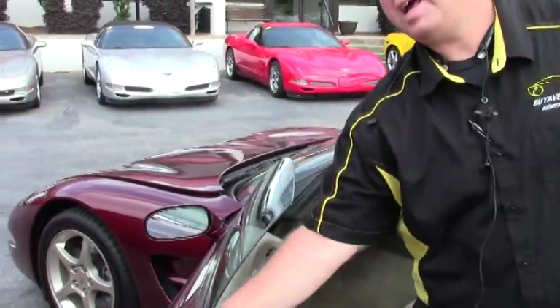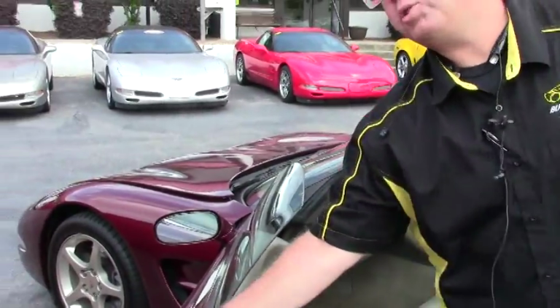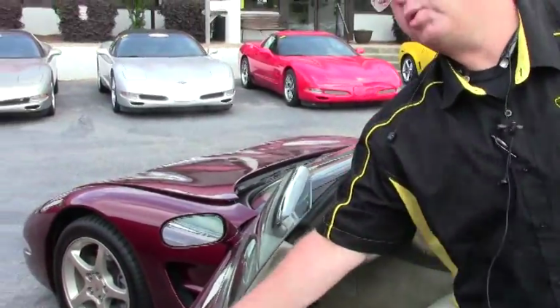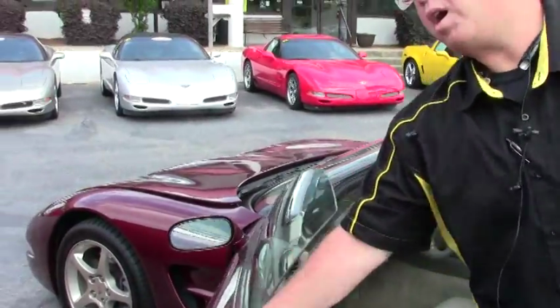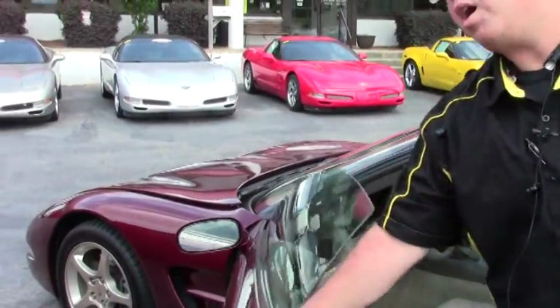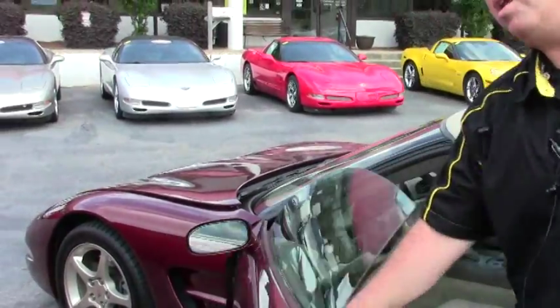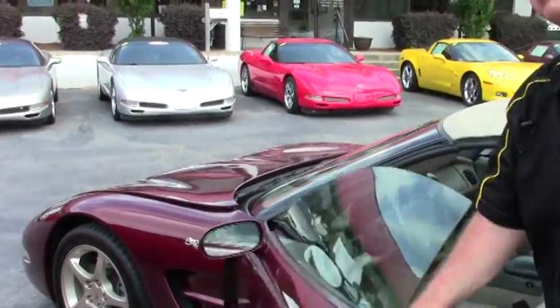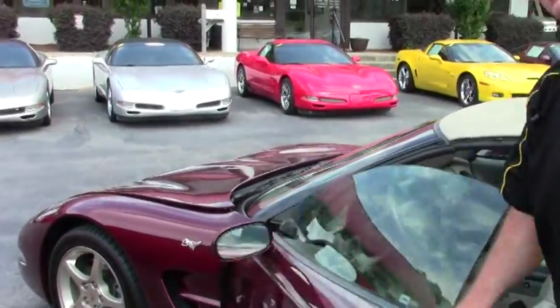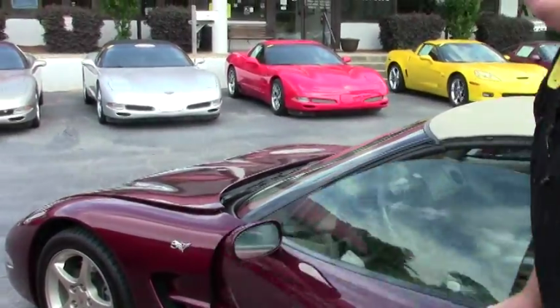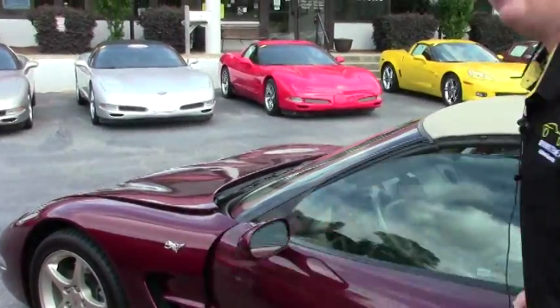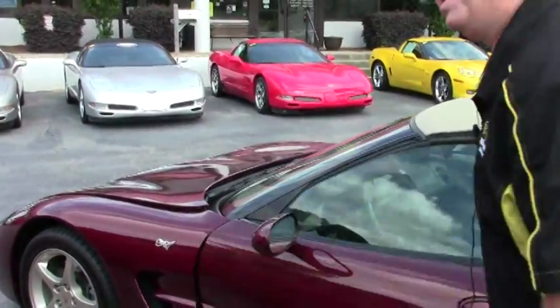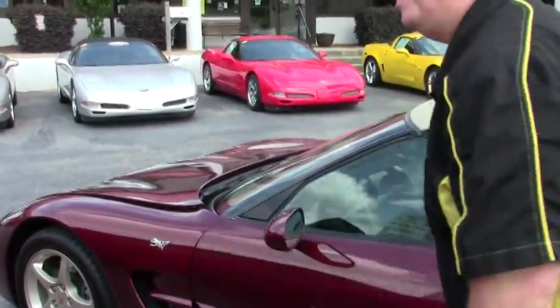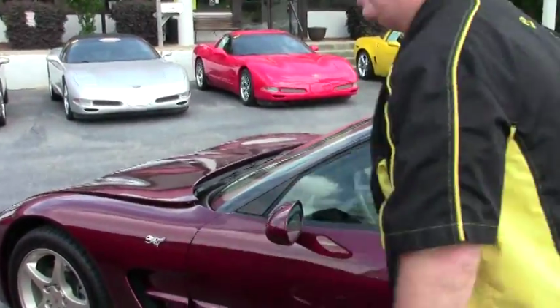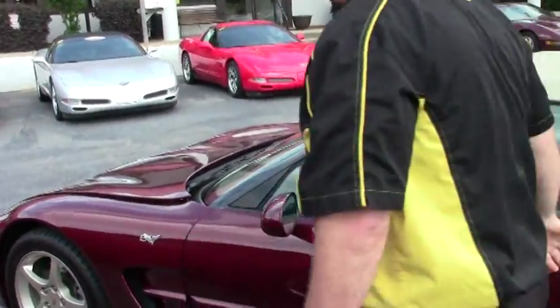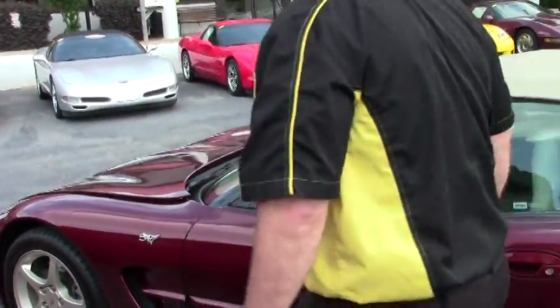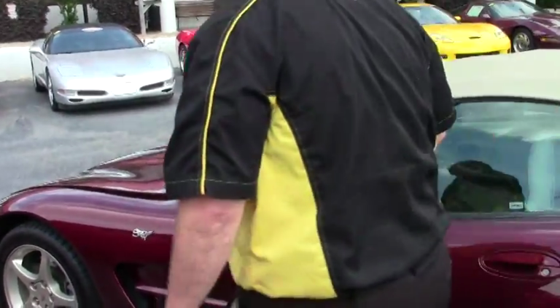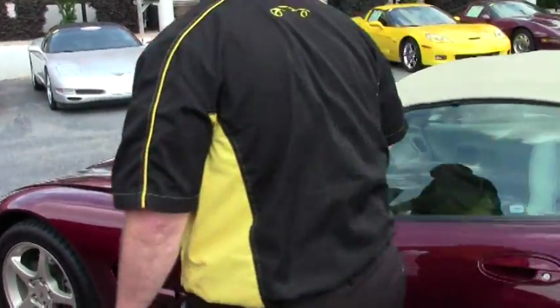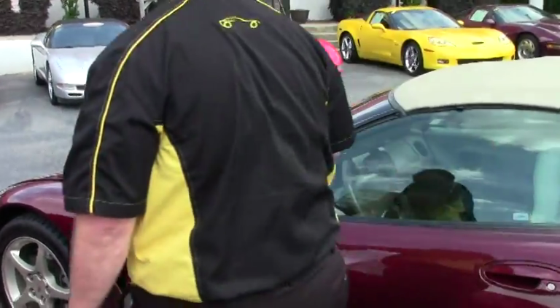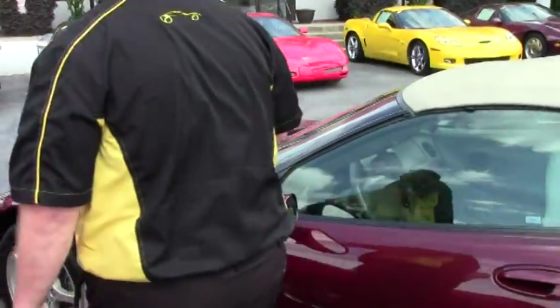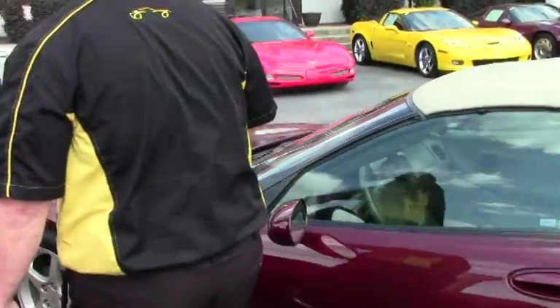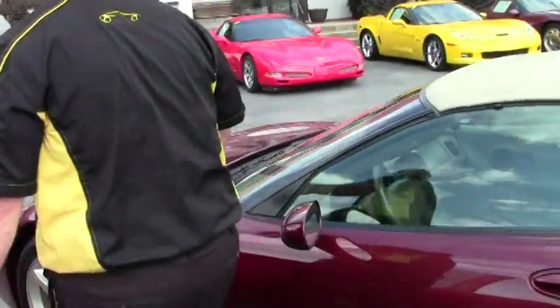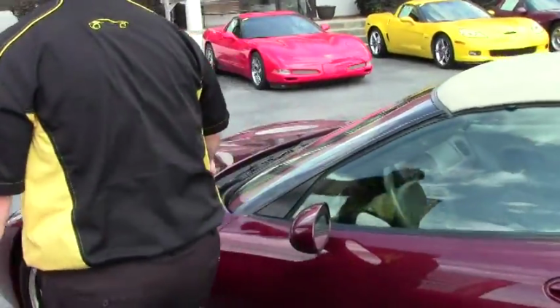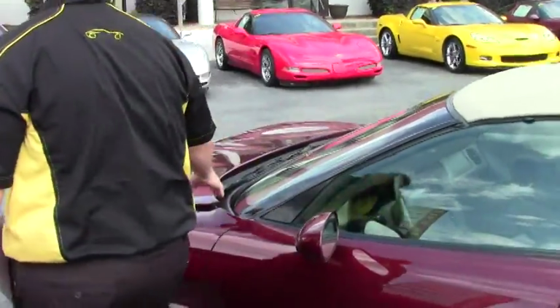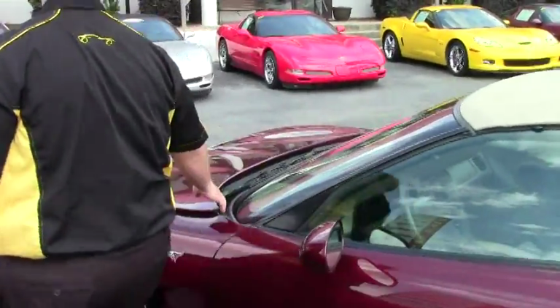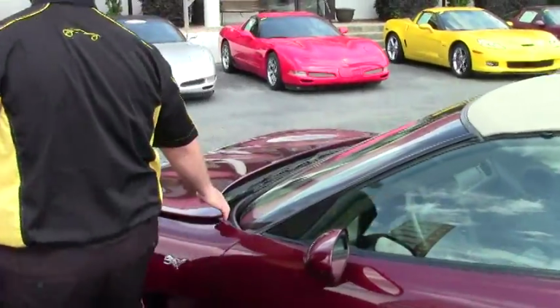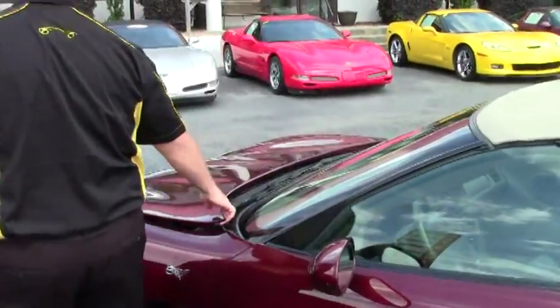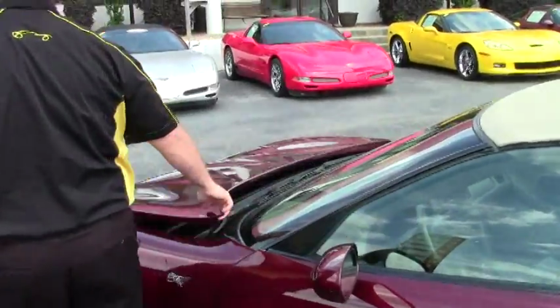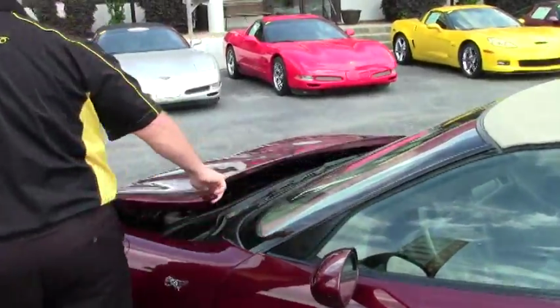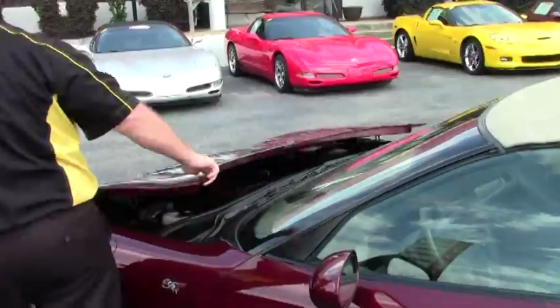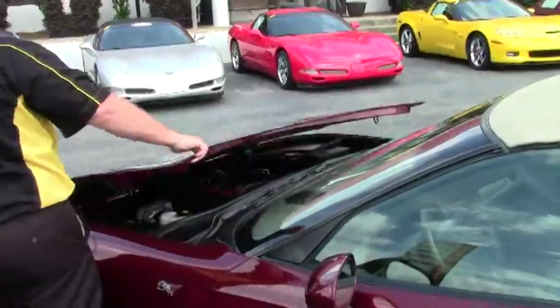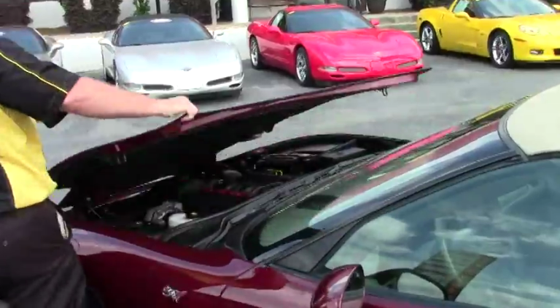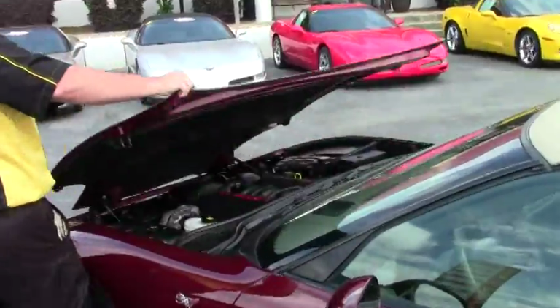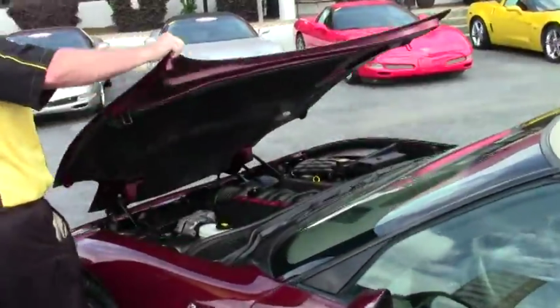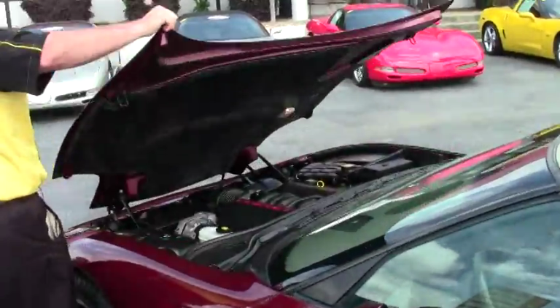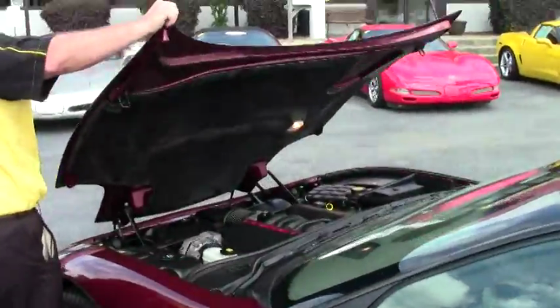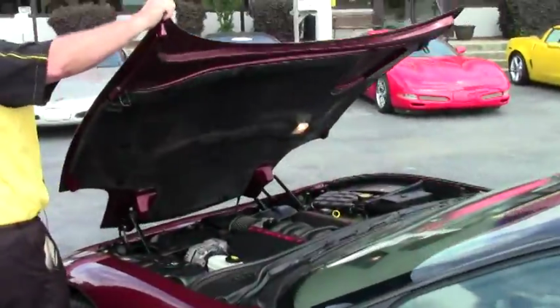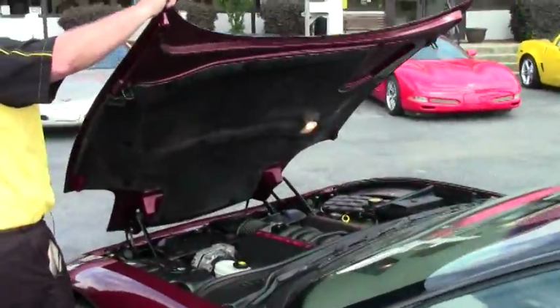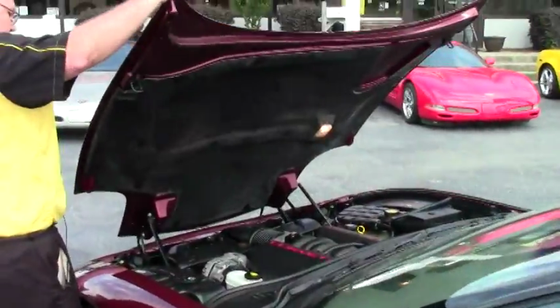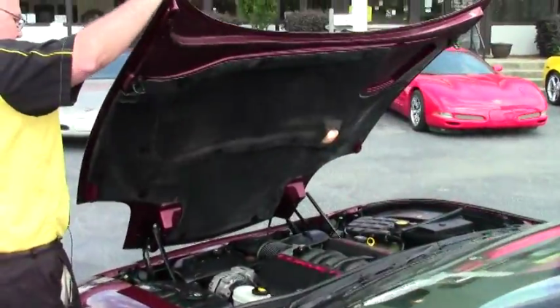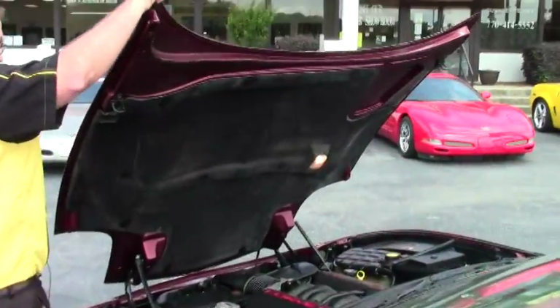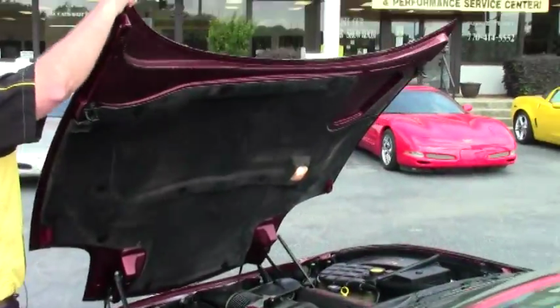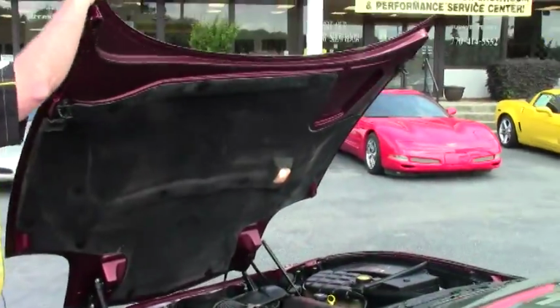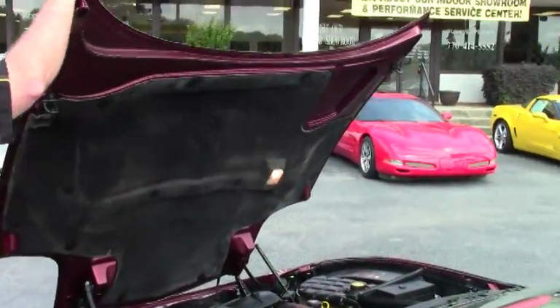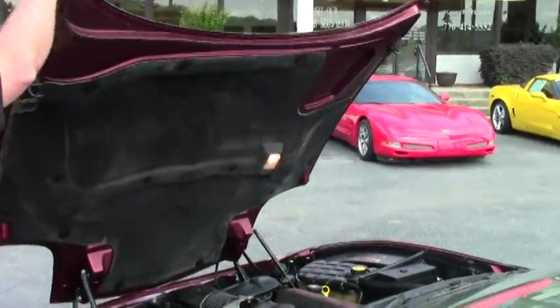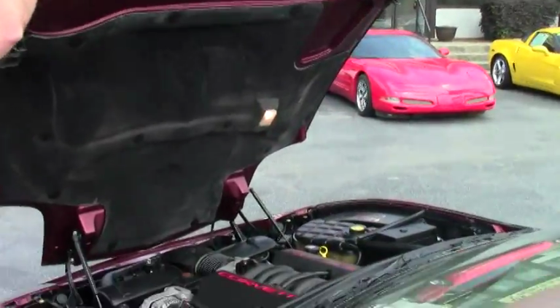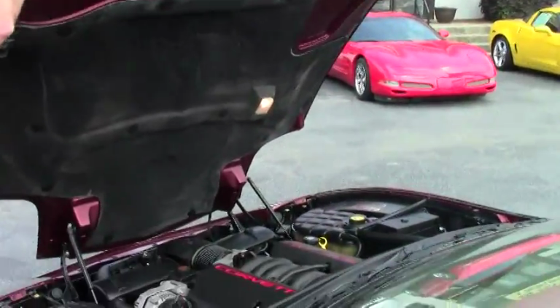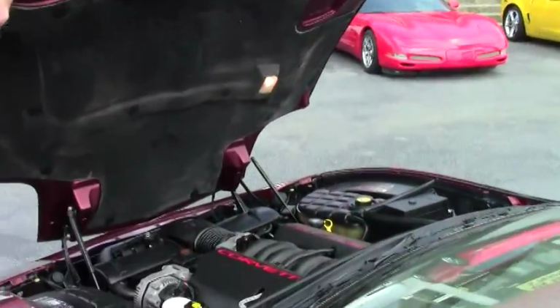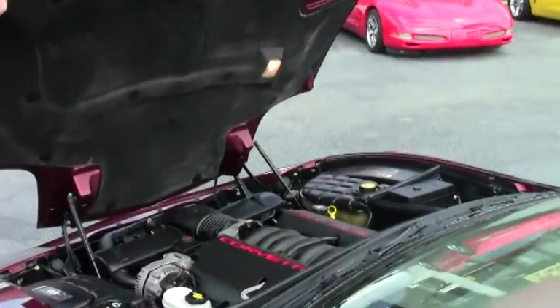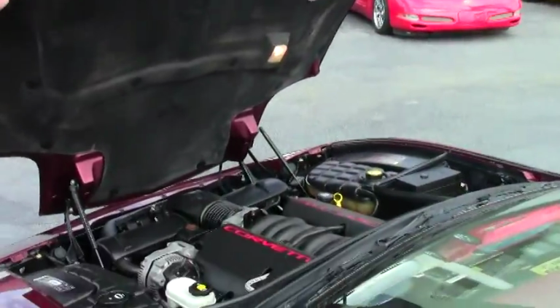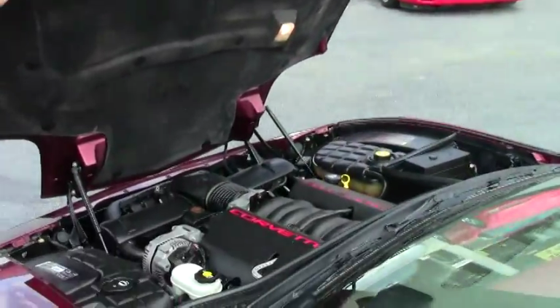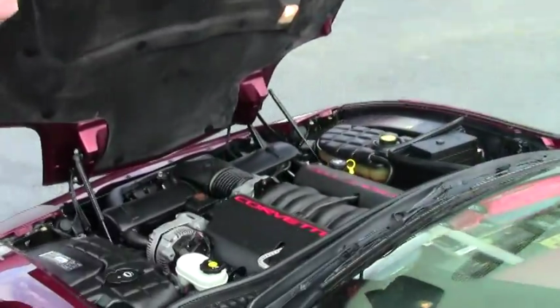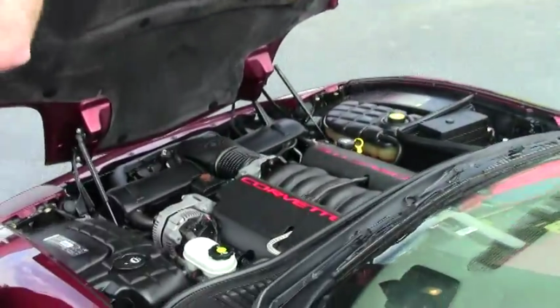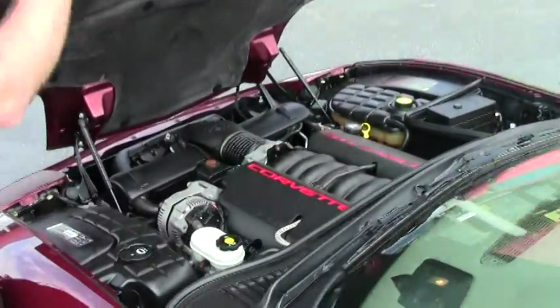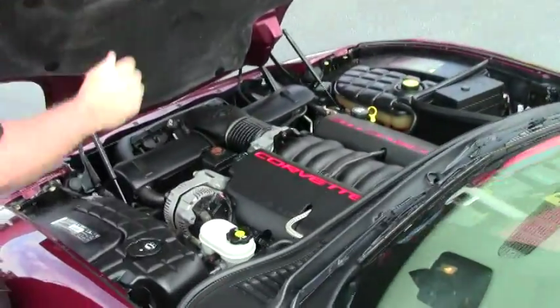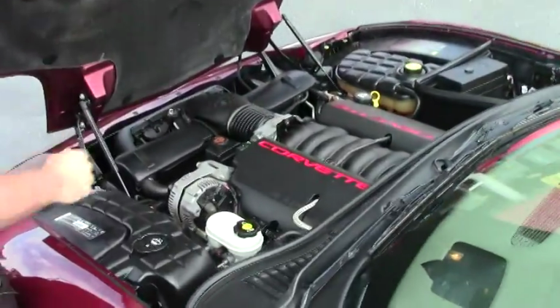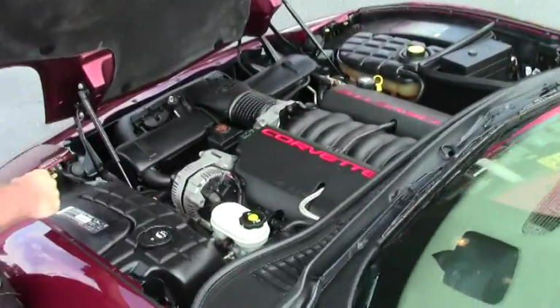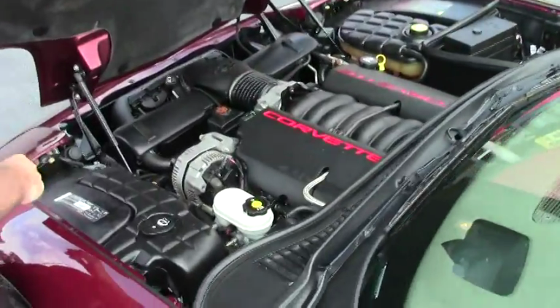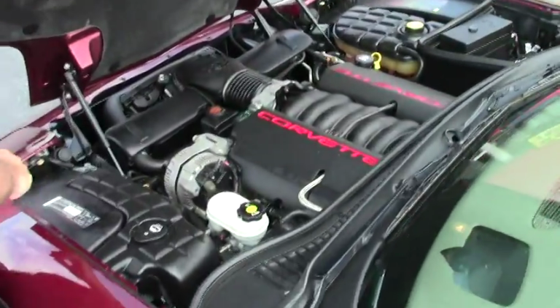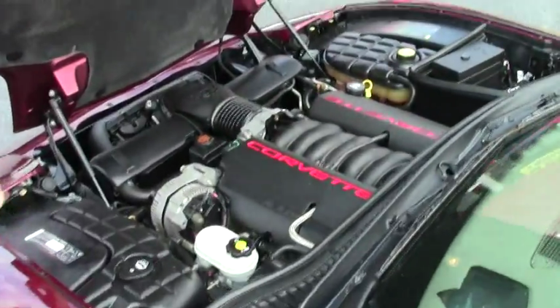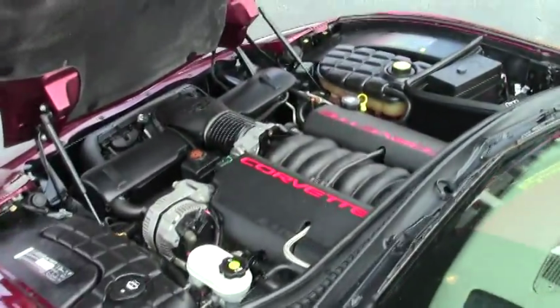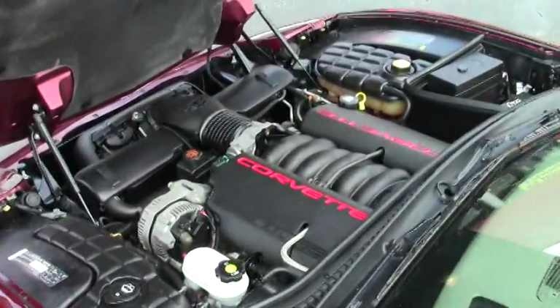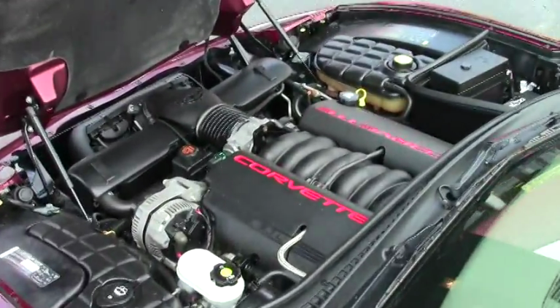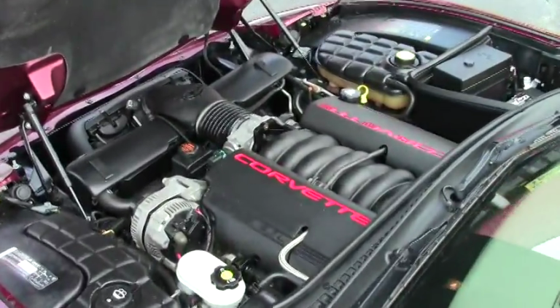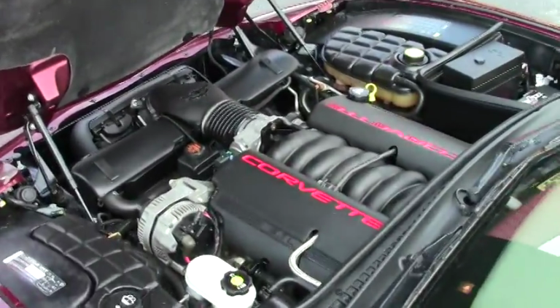As with all C5s, the LS1 350 horsepower engine. She is completely stock.